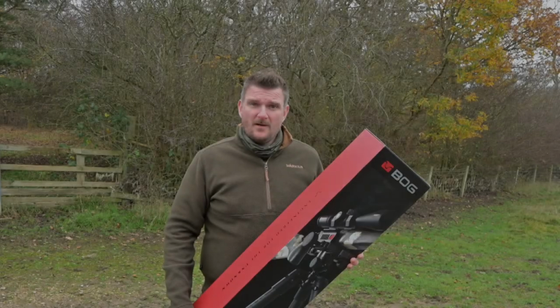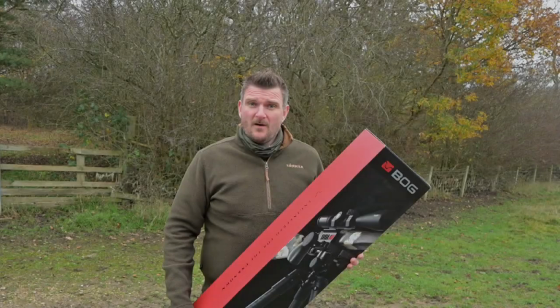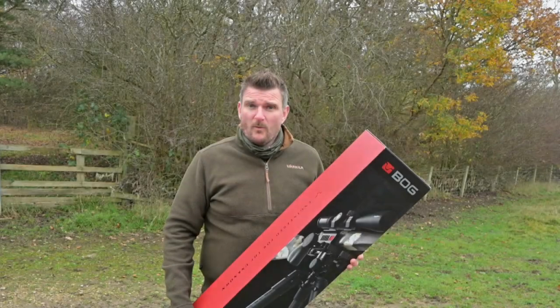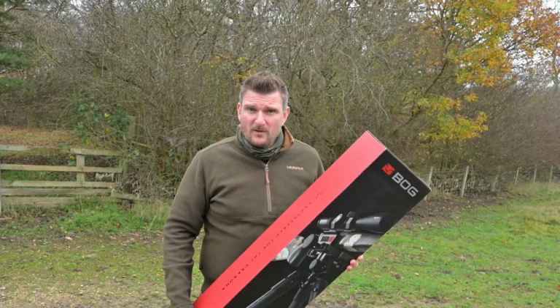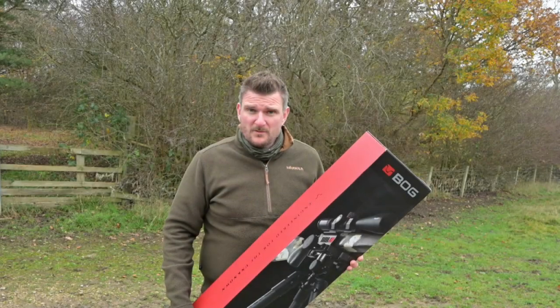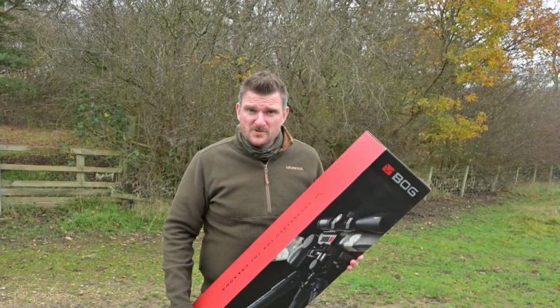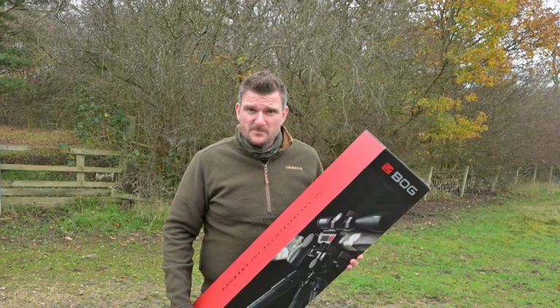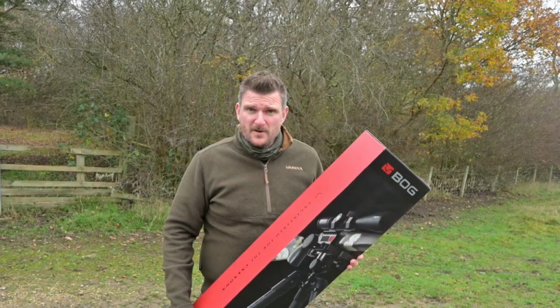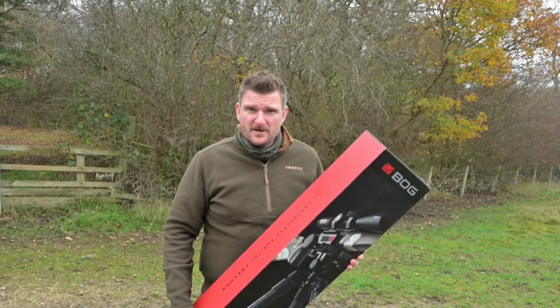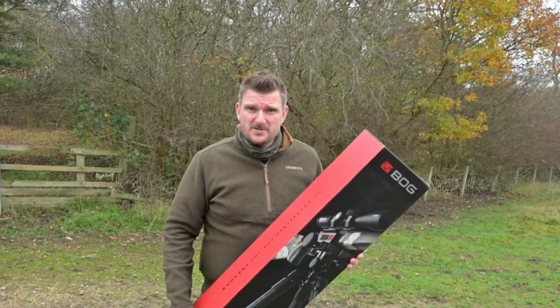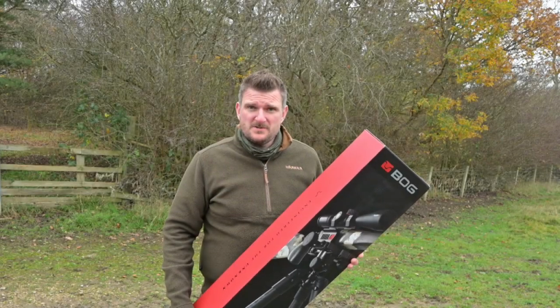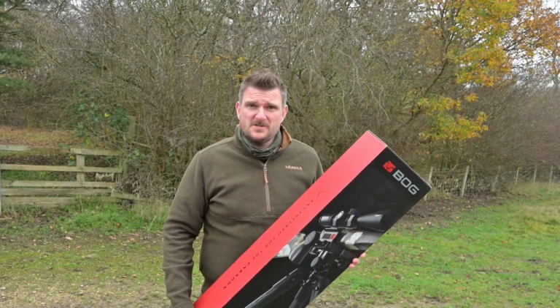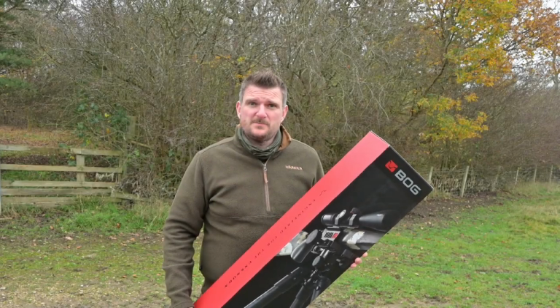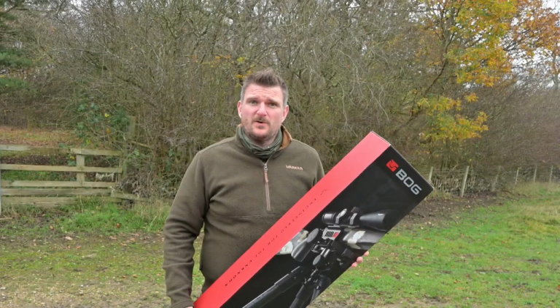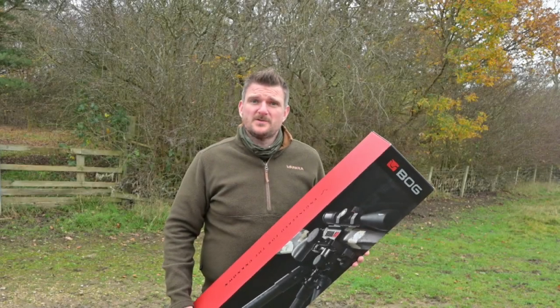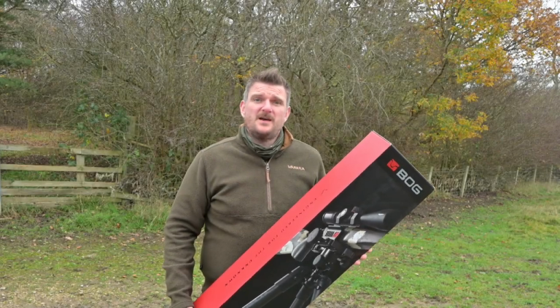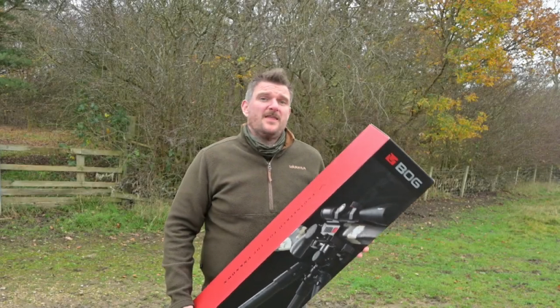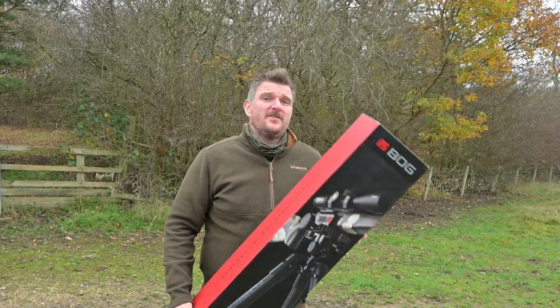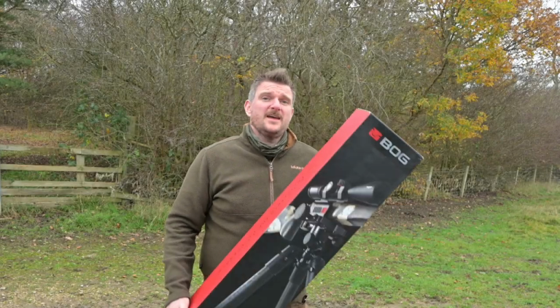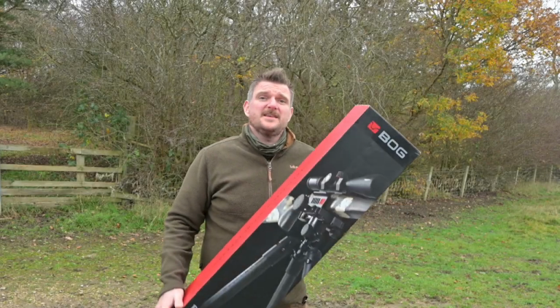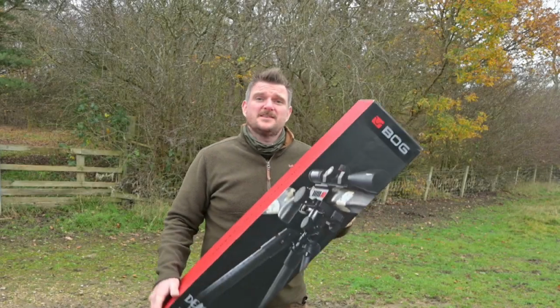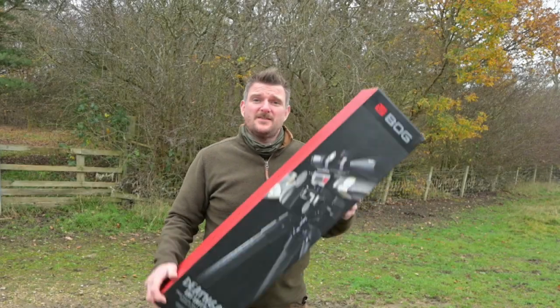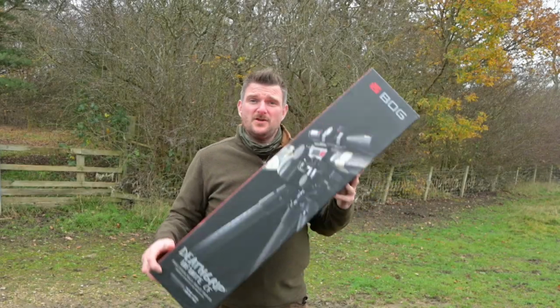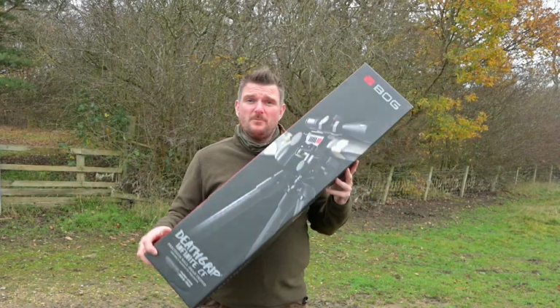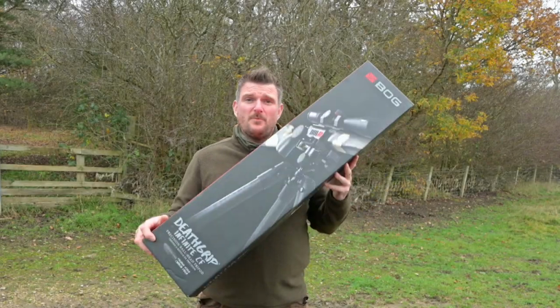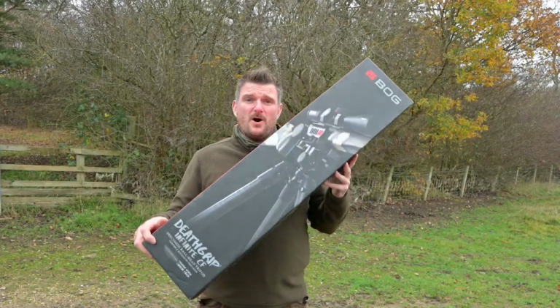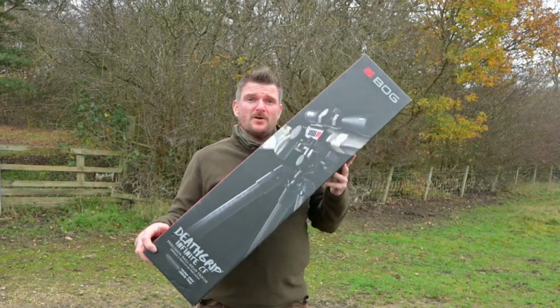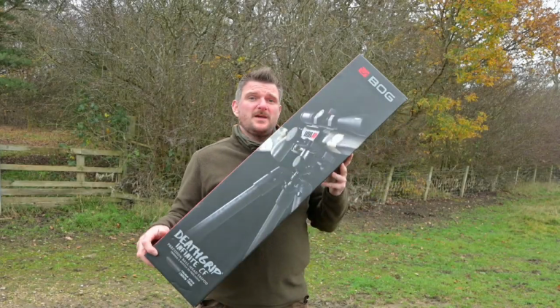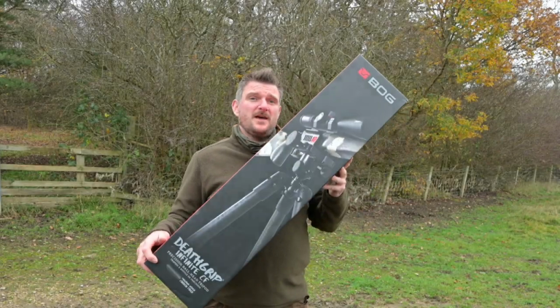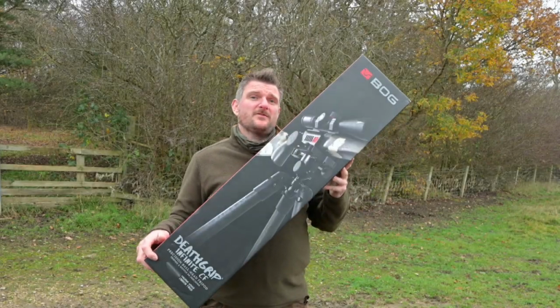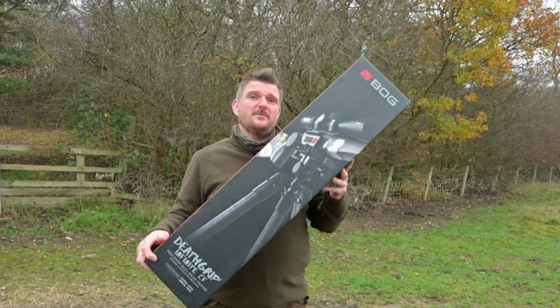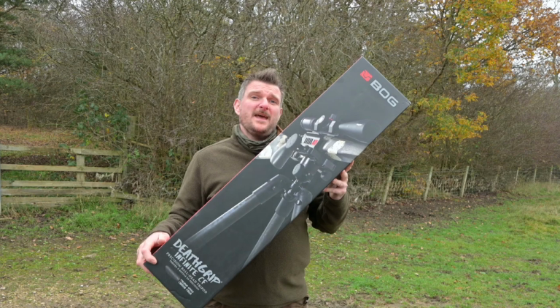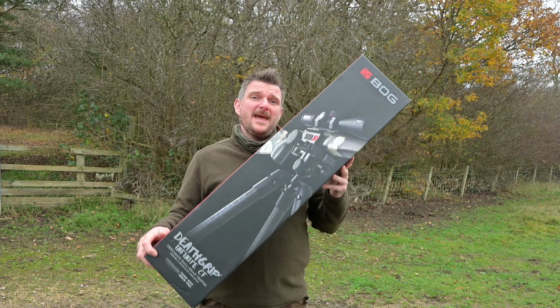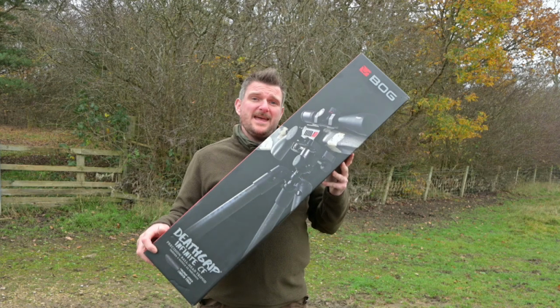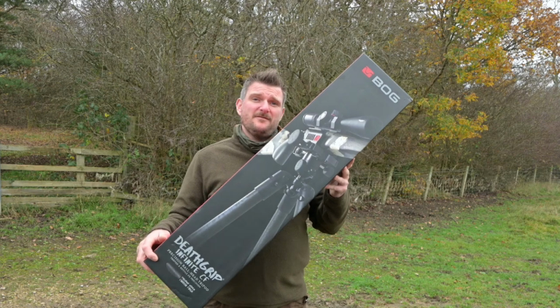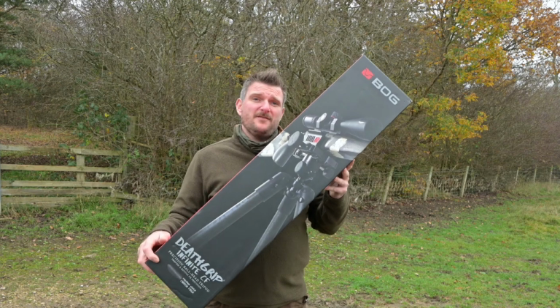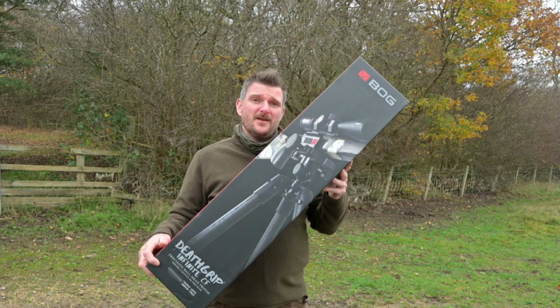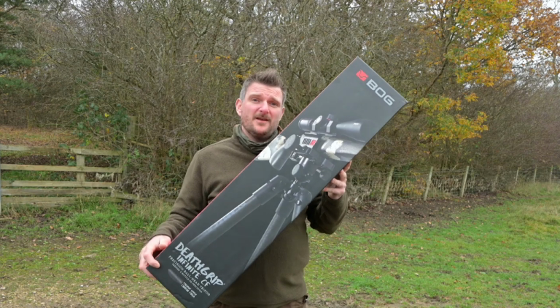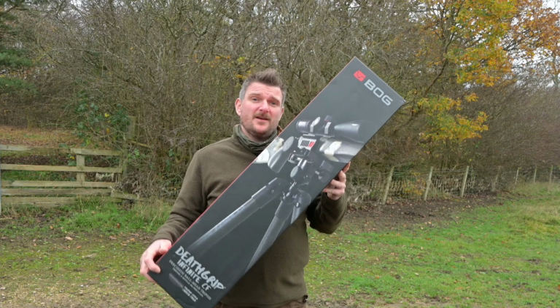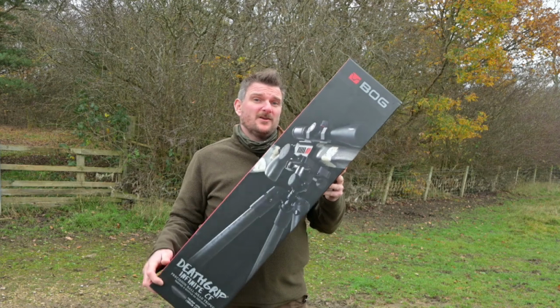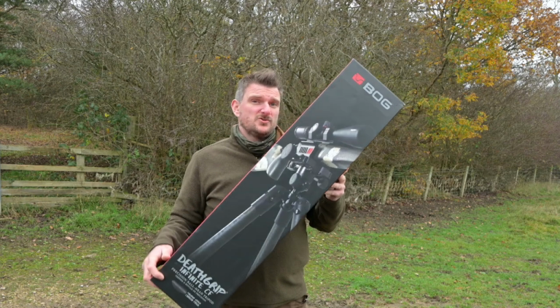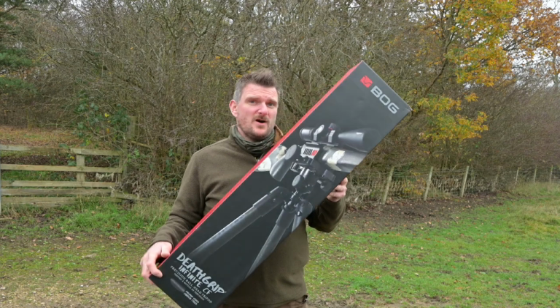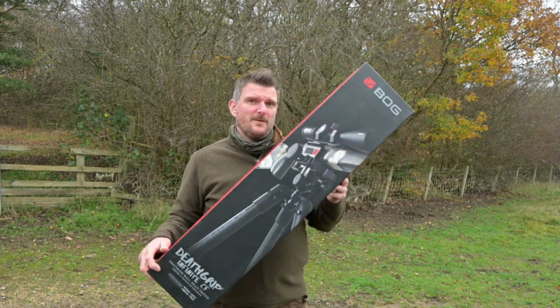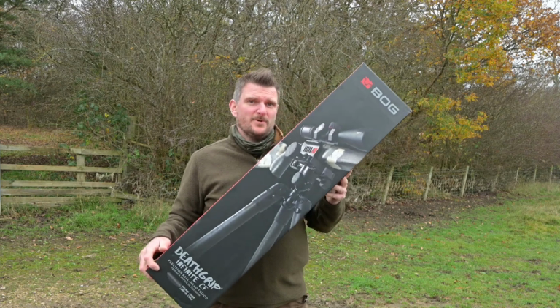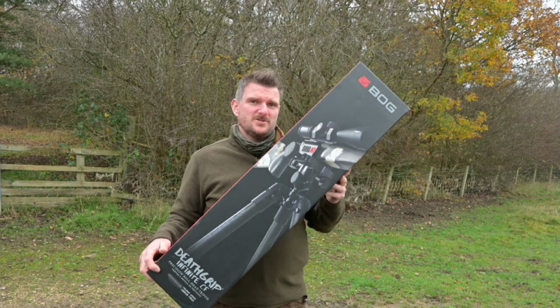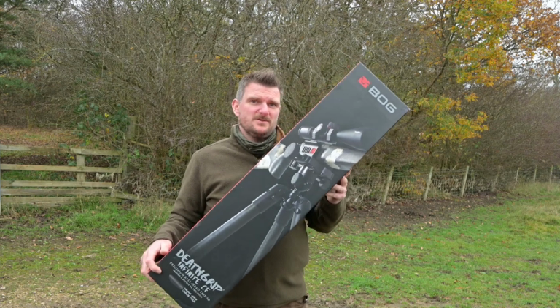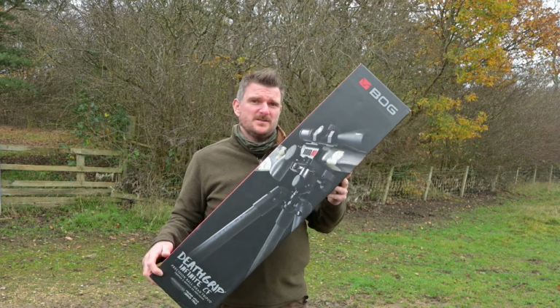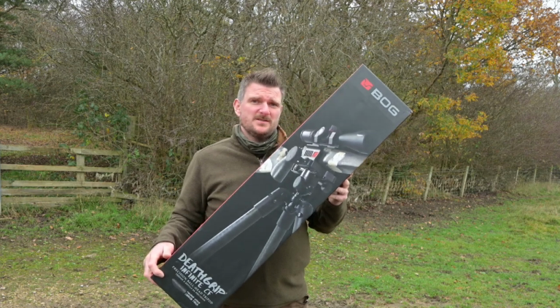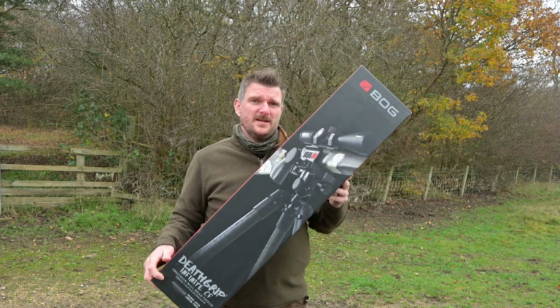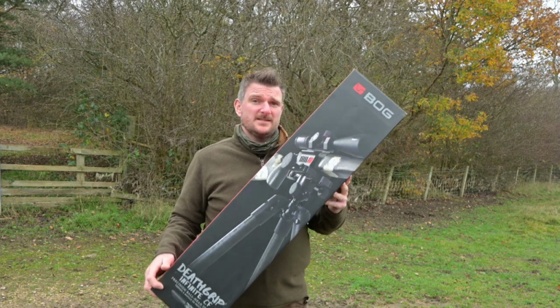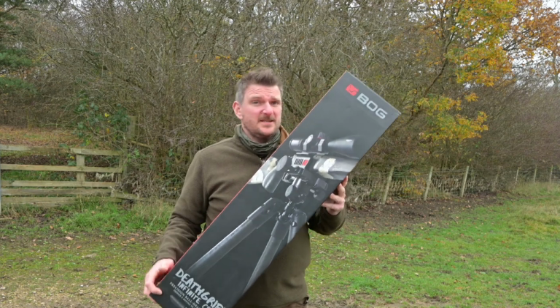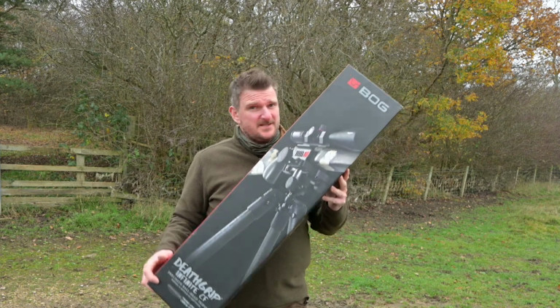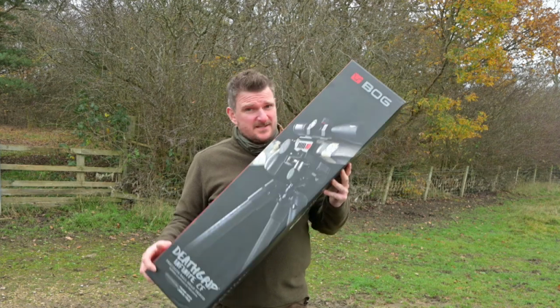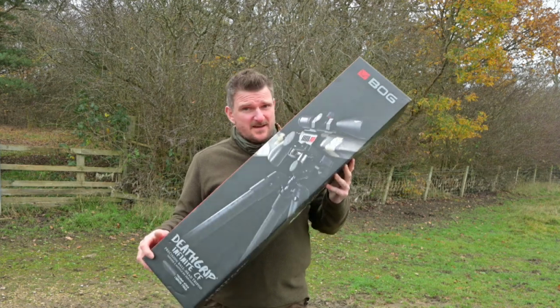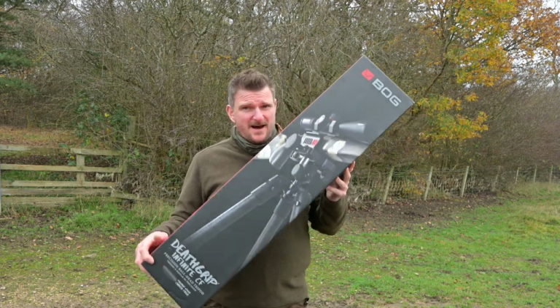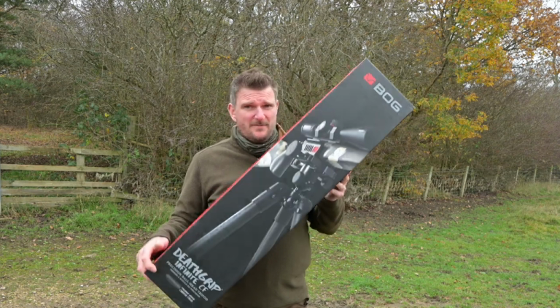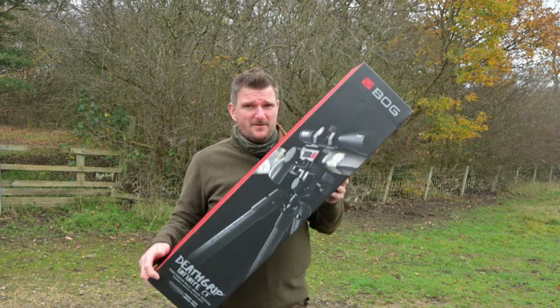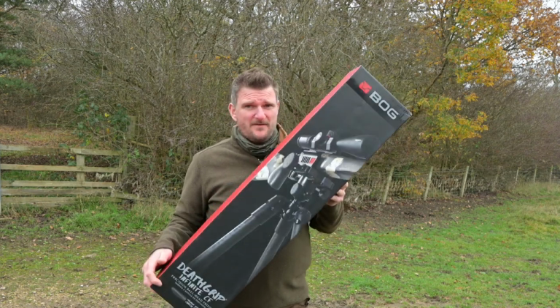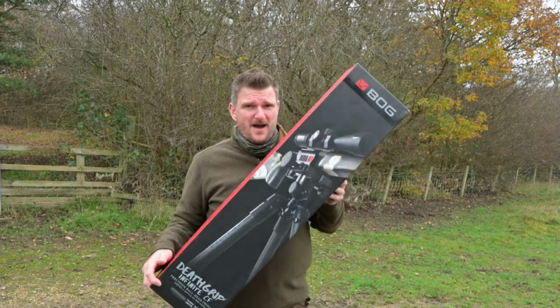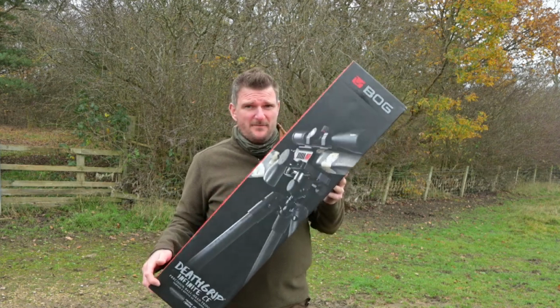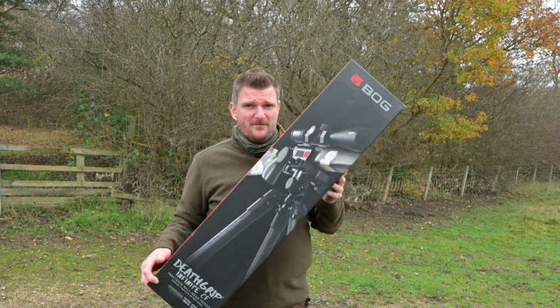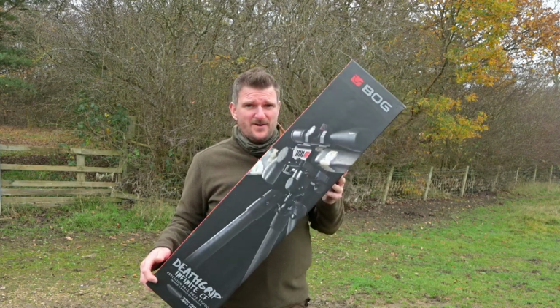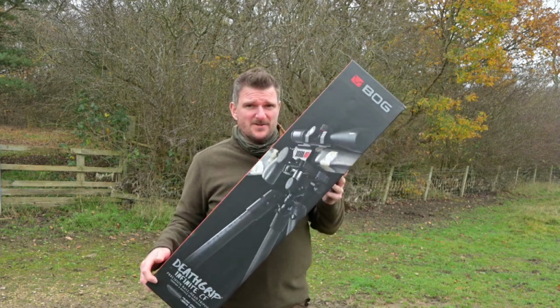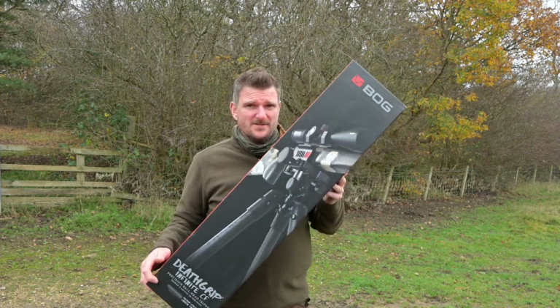Welcome to Chris Barkin Shooting Sports. These are the new Bog Deathgrip Infinite Tripod Shooting Sticks, and this is the carbon fiber version.